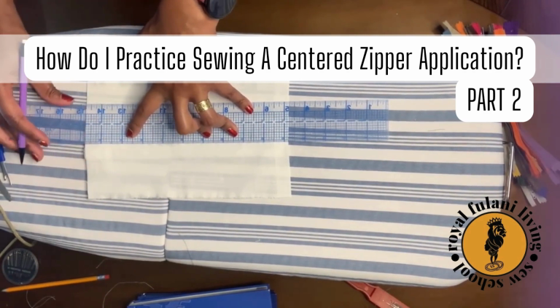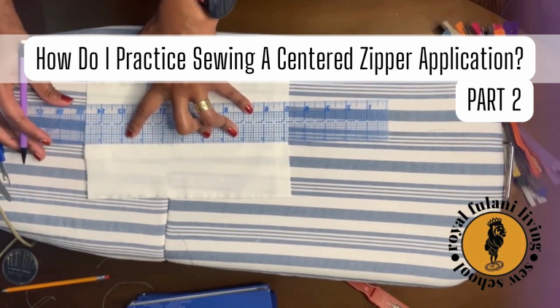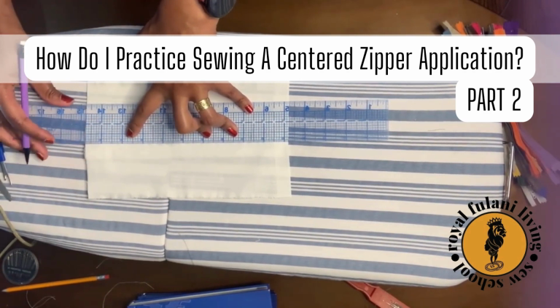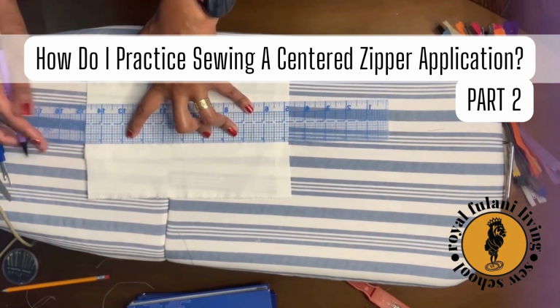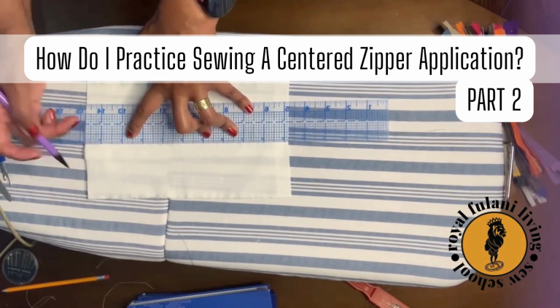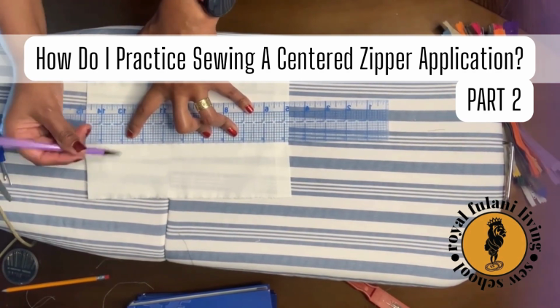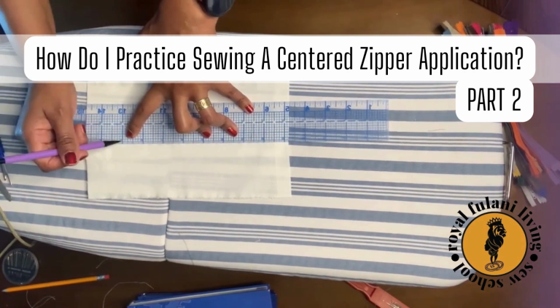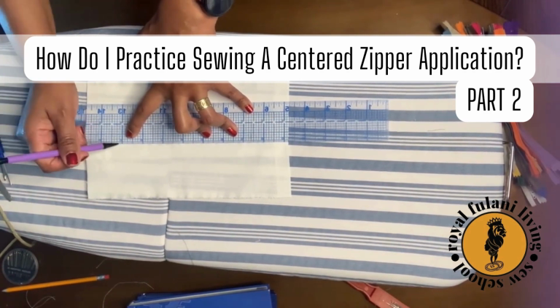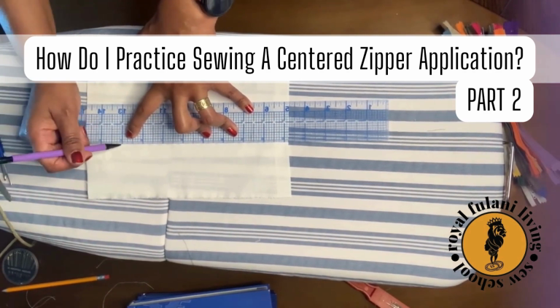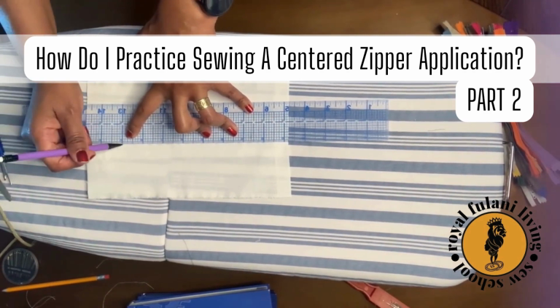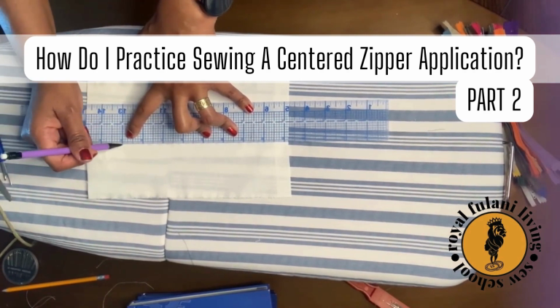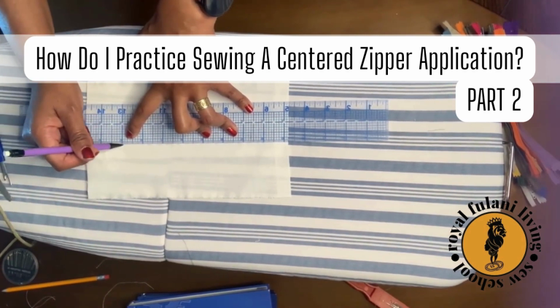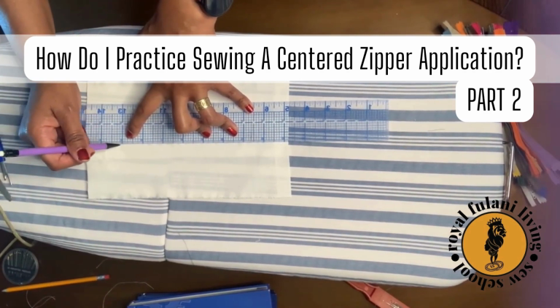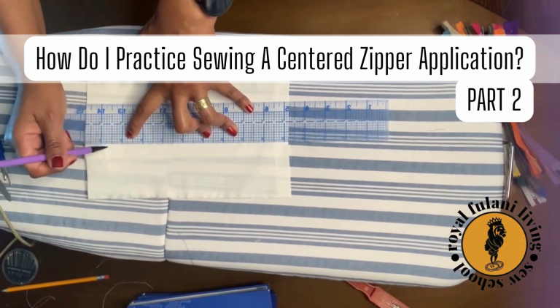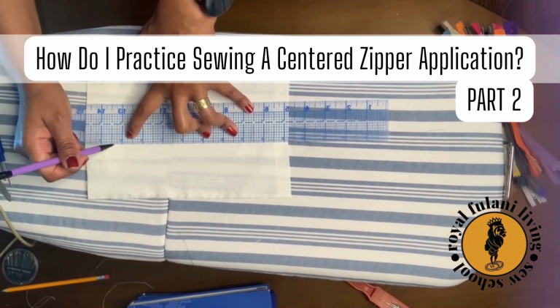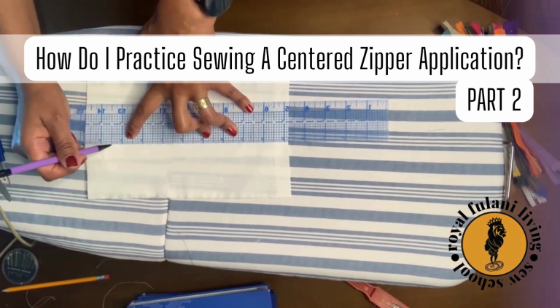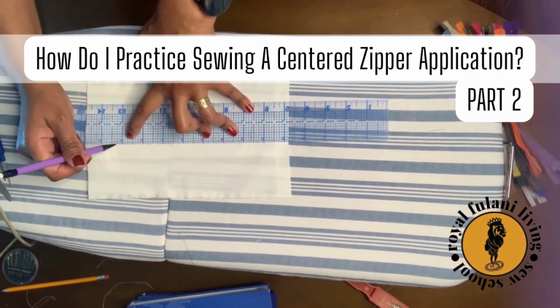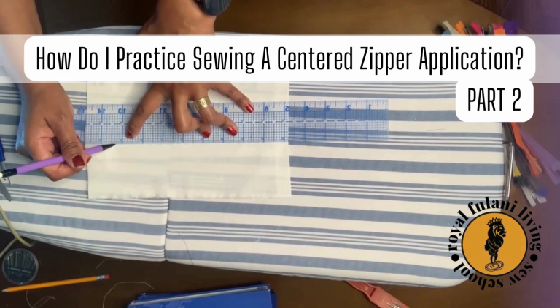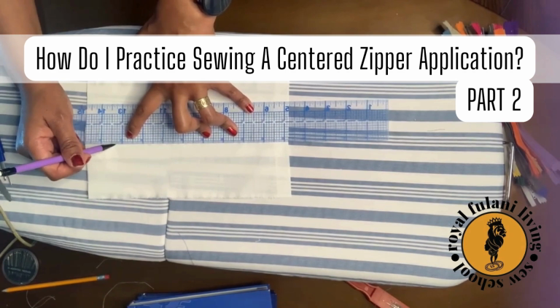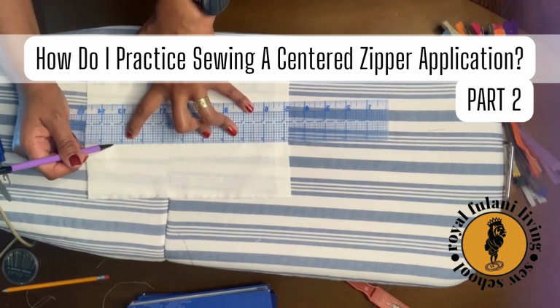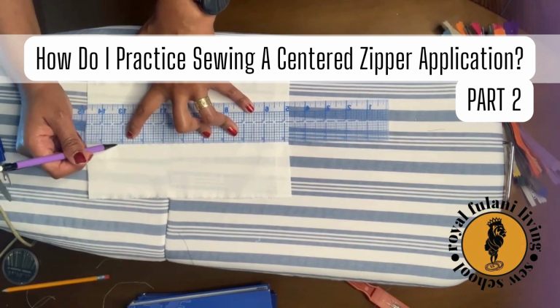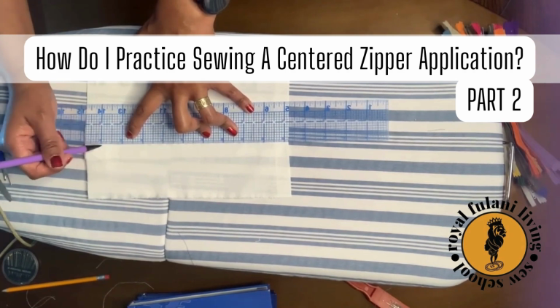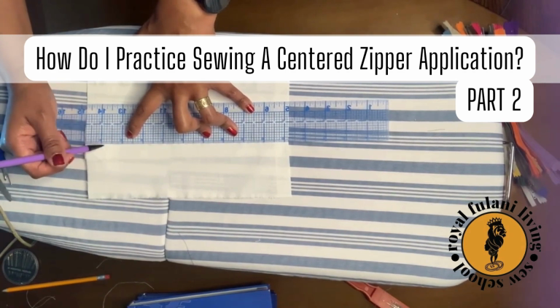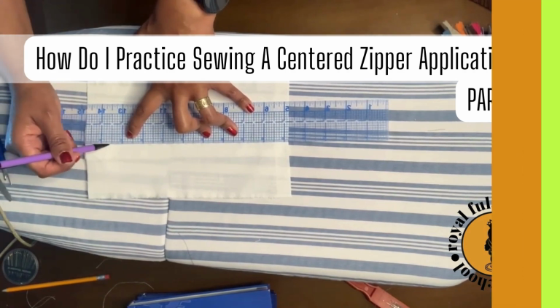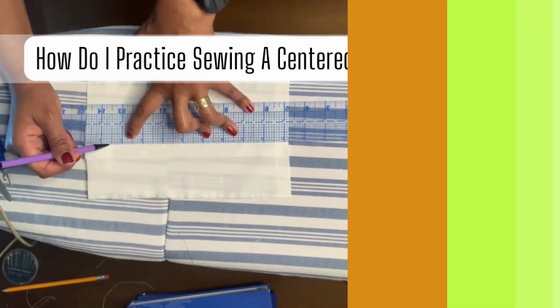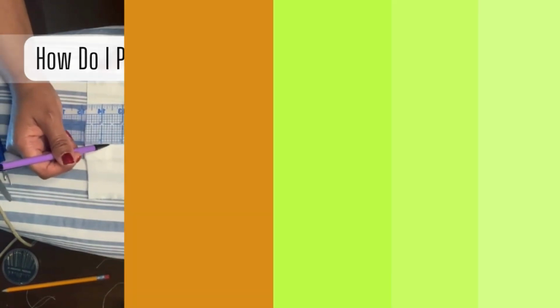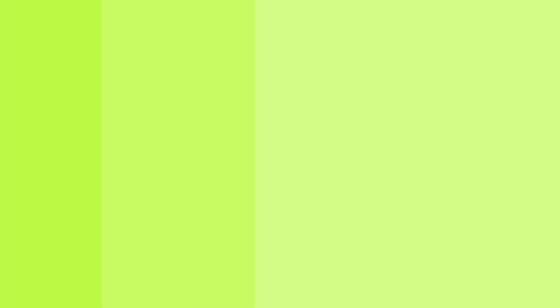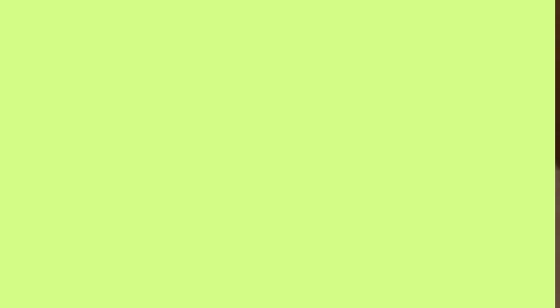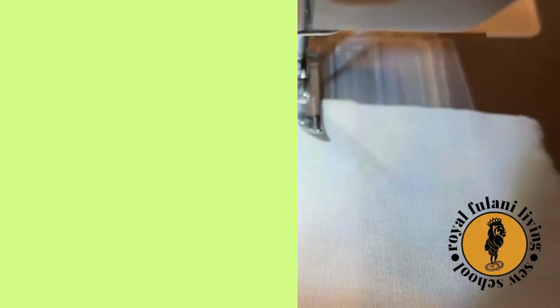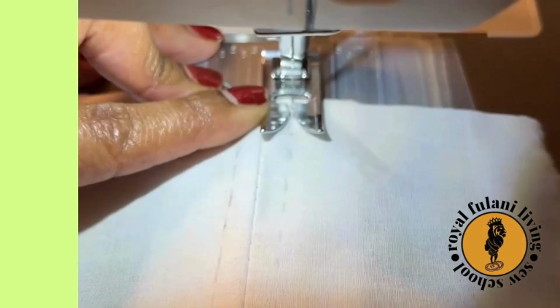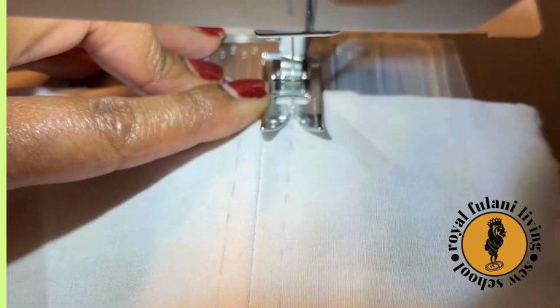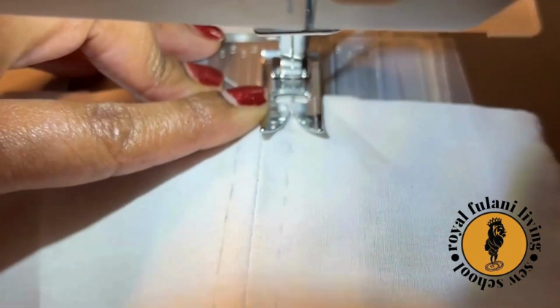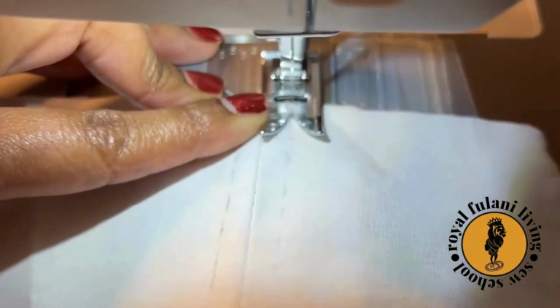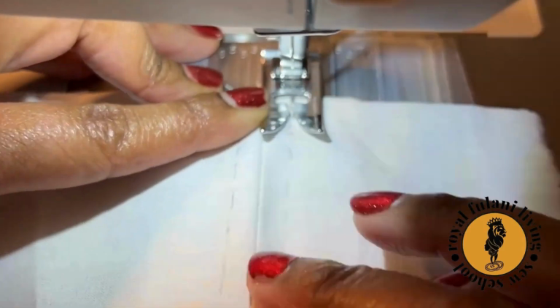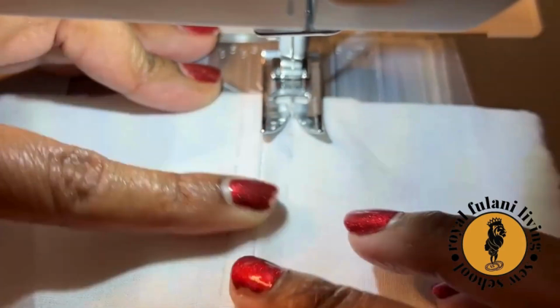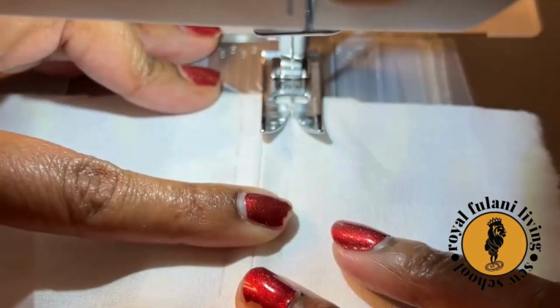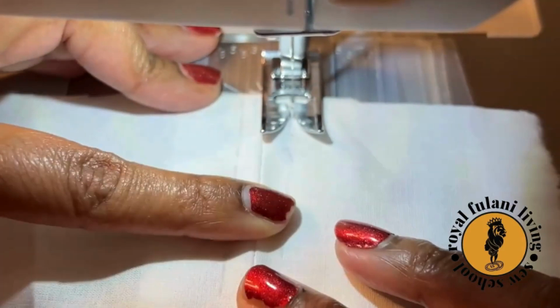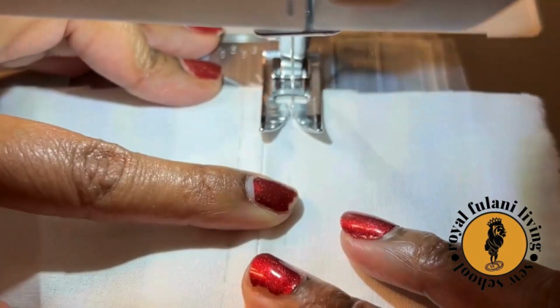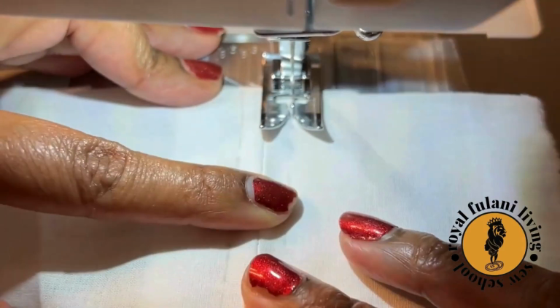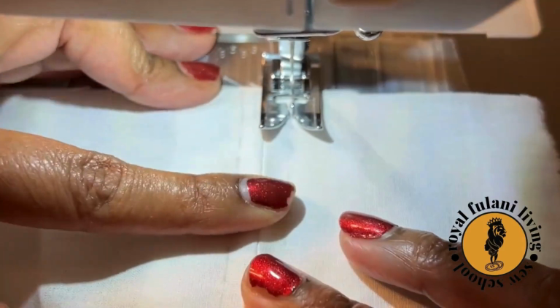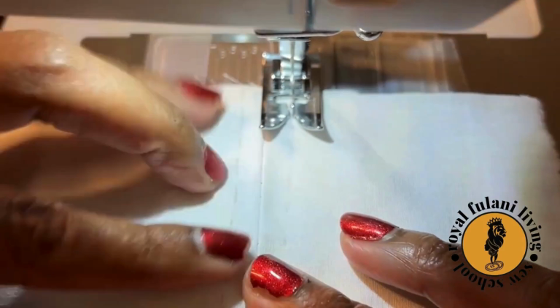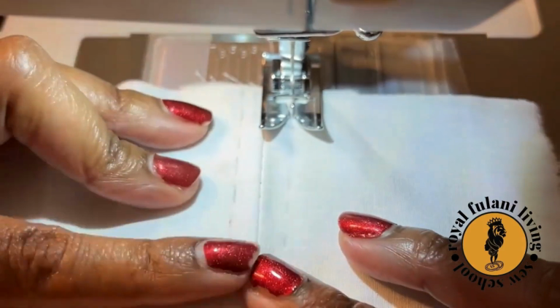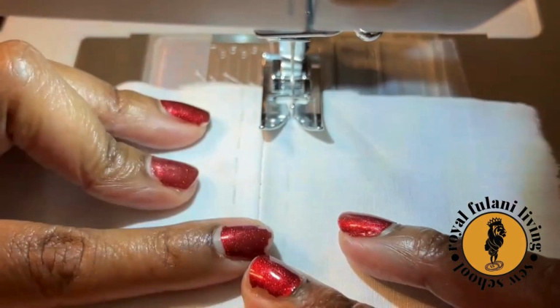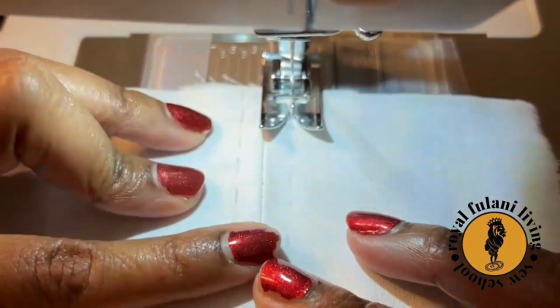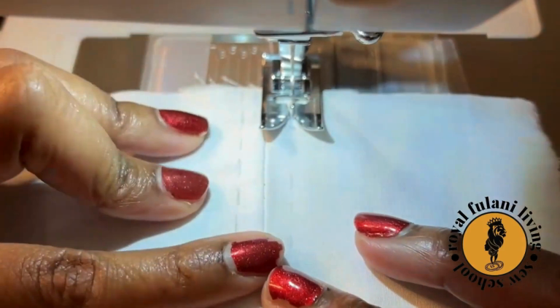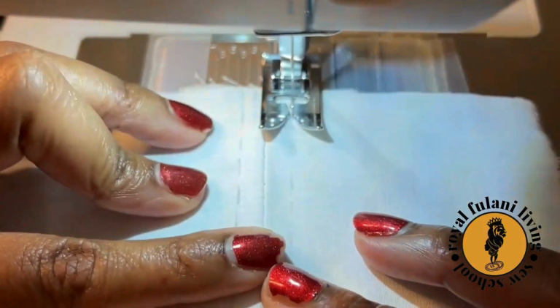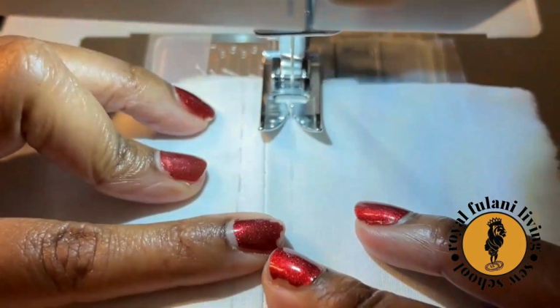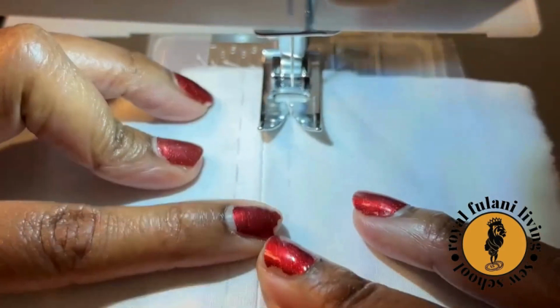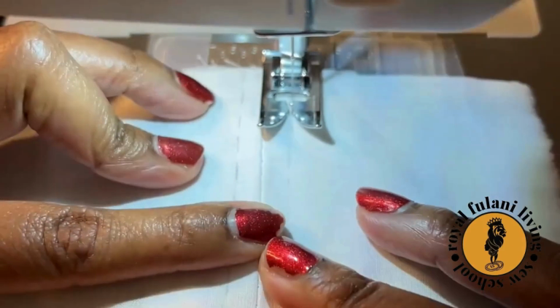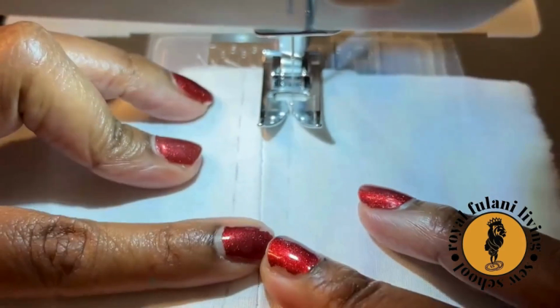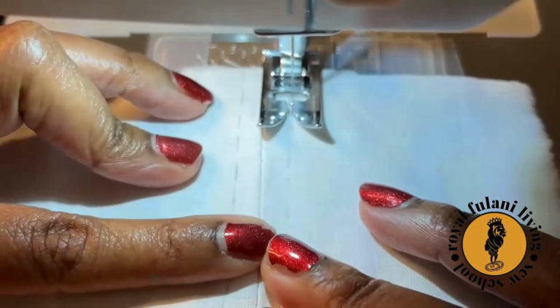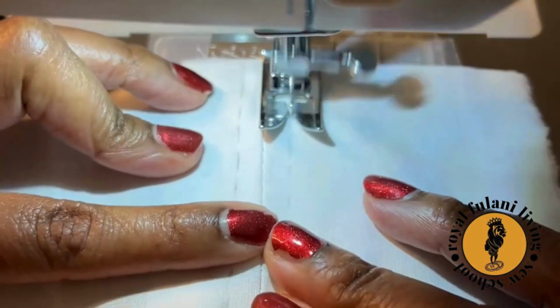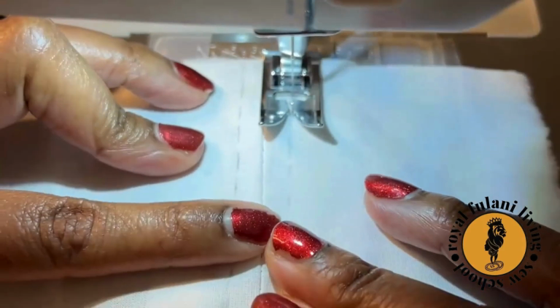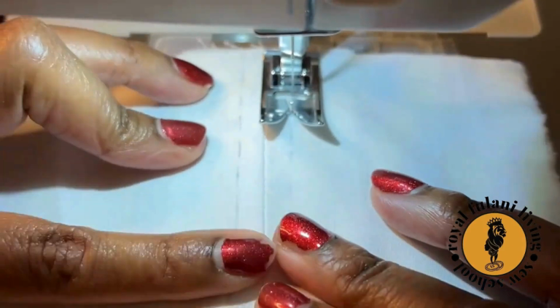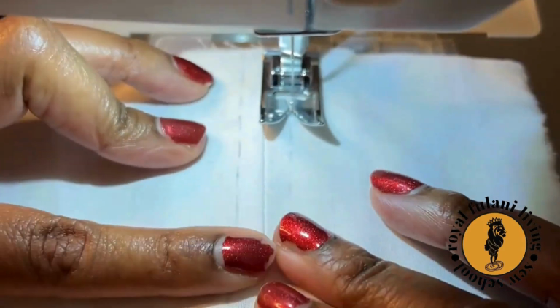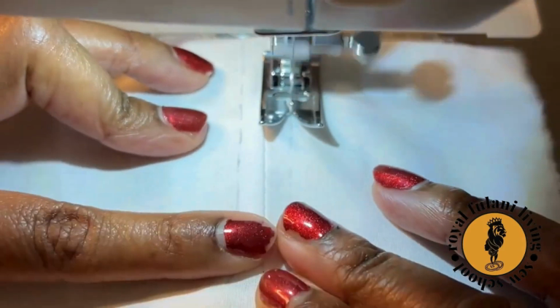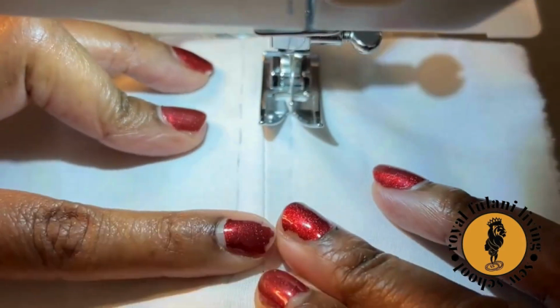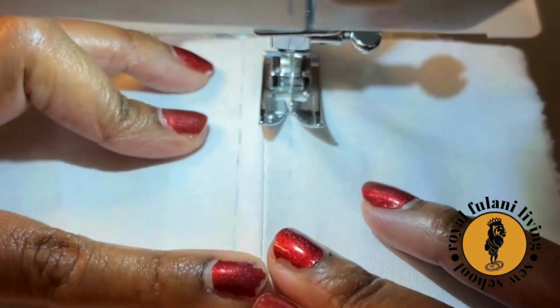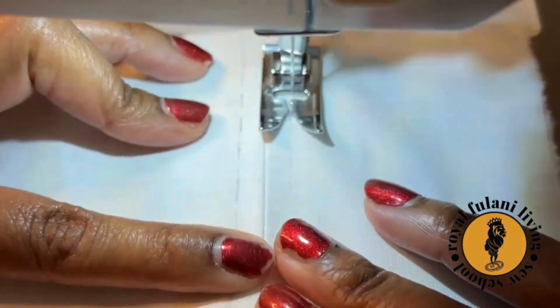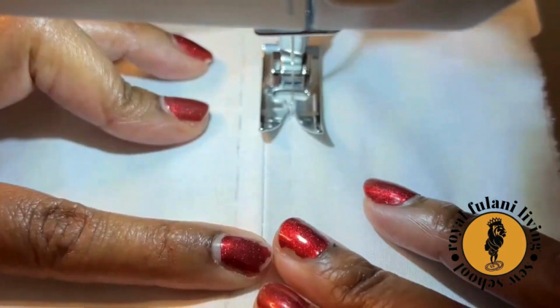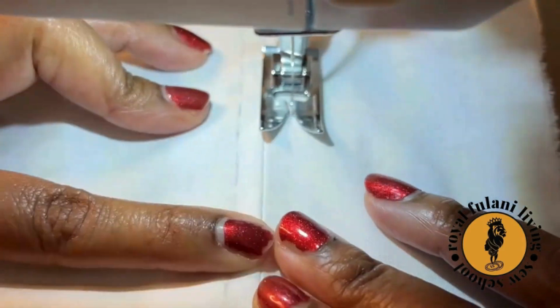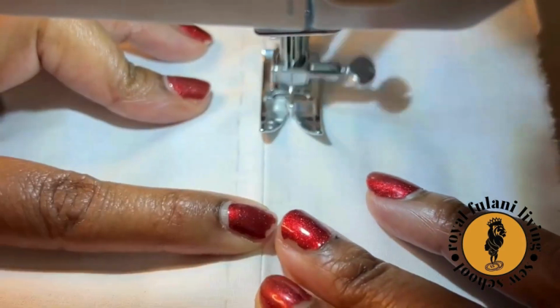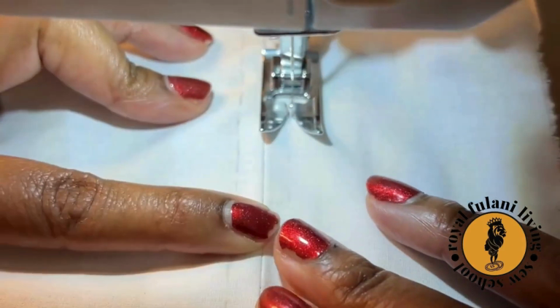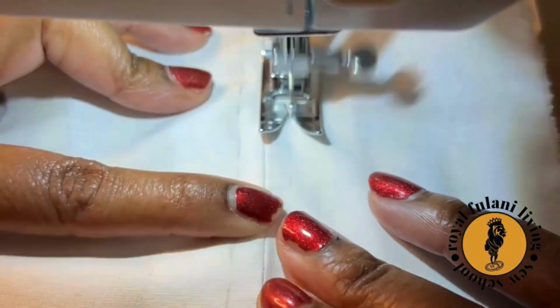Now let's head back to our sewing machine. Be sure to drop your zipper foot and reattach your basic straight stitch foot.